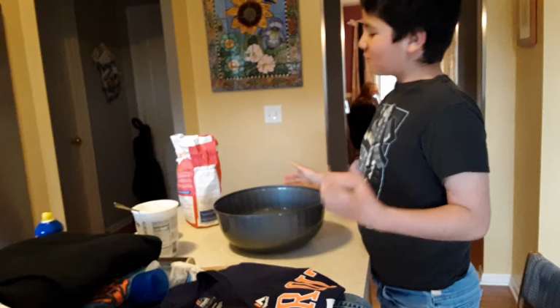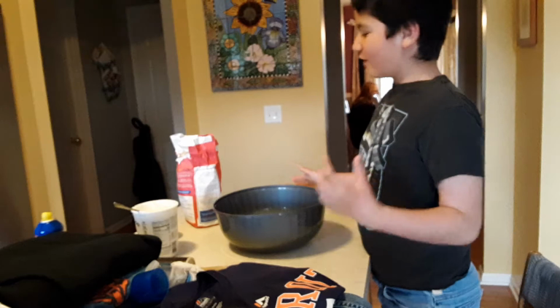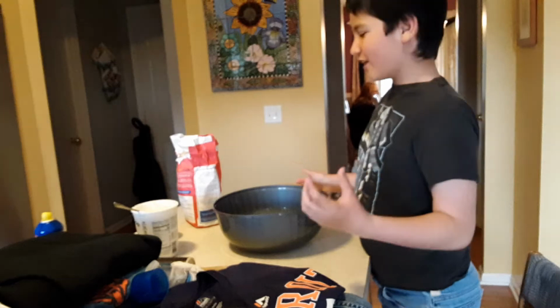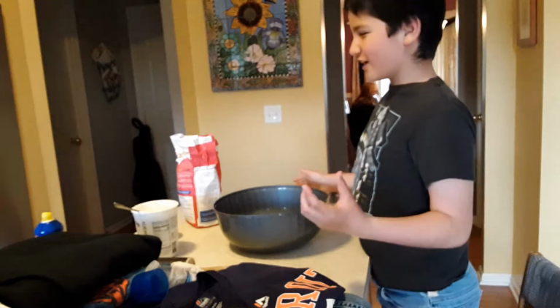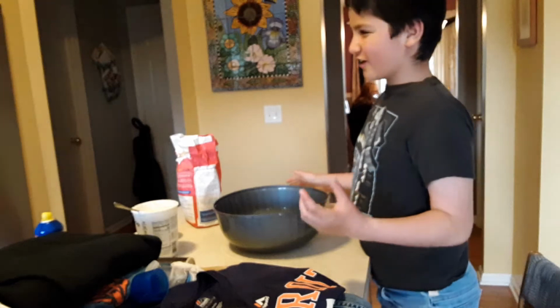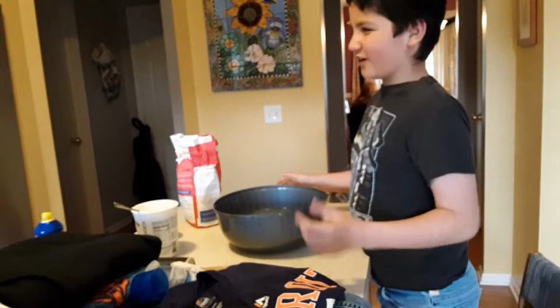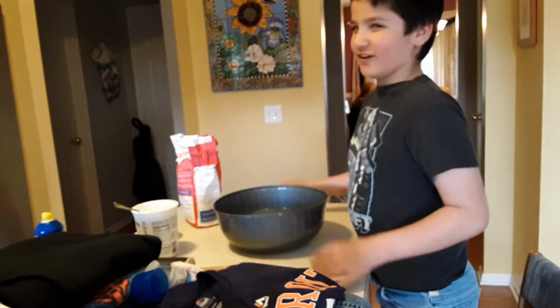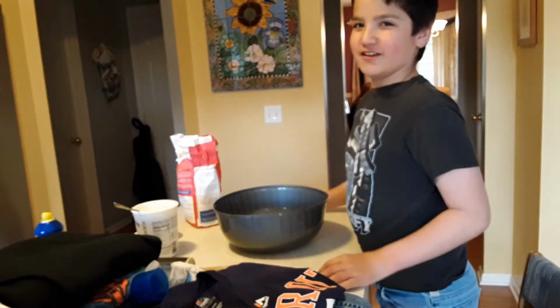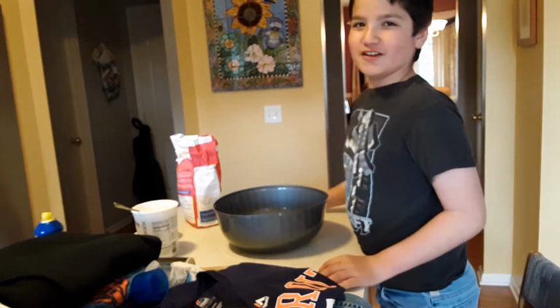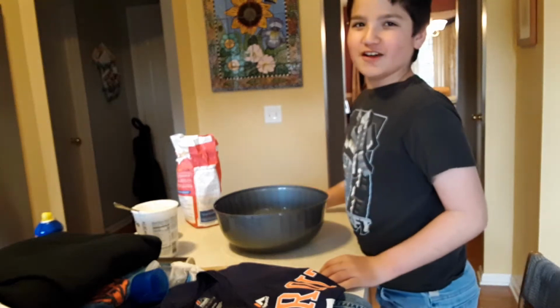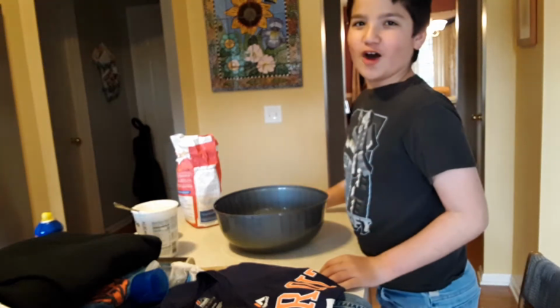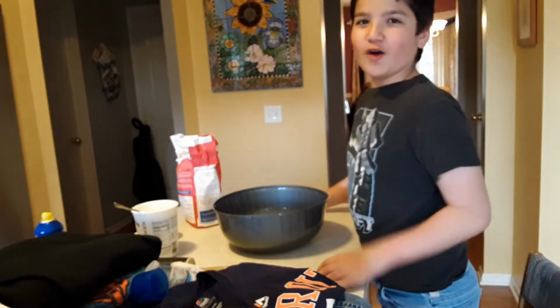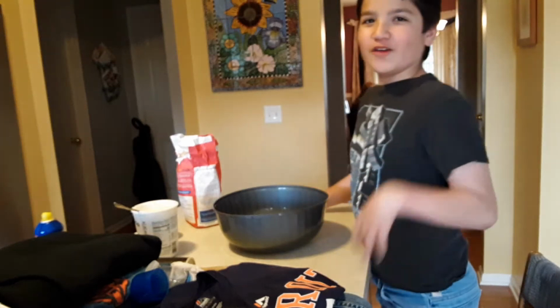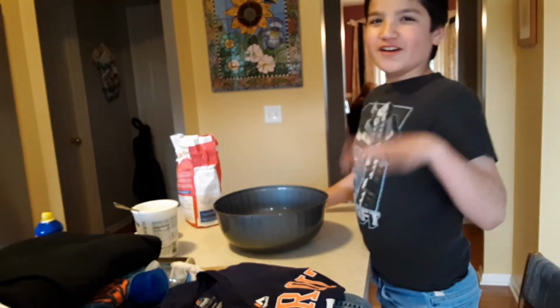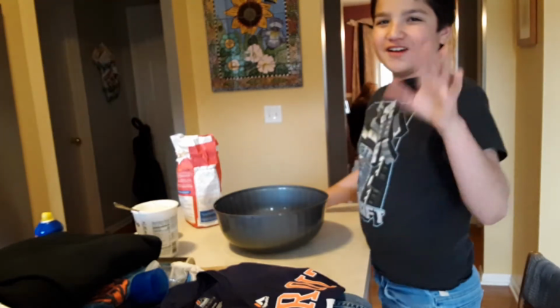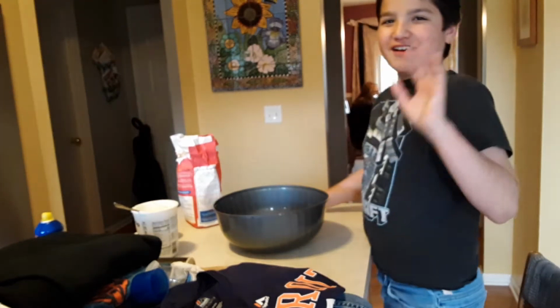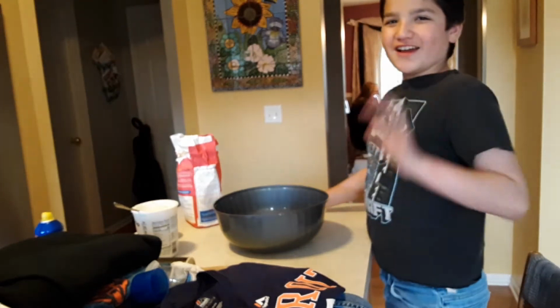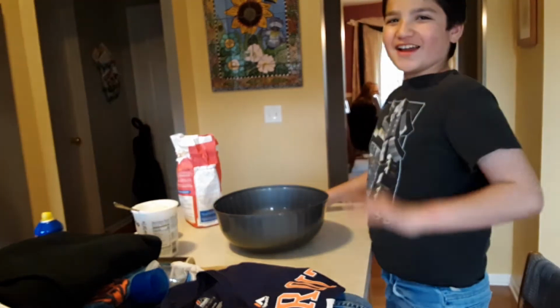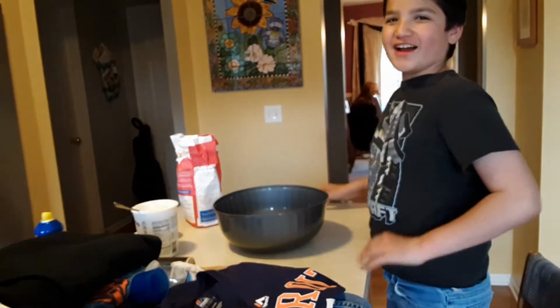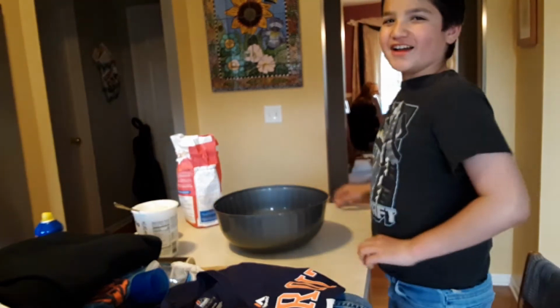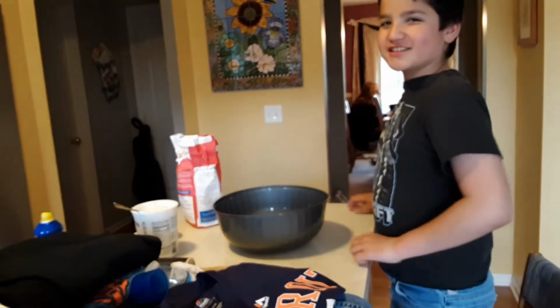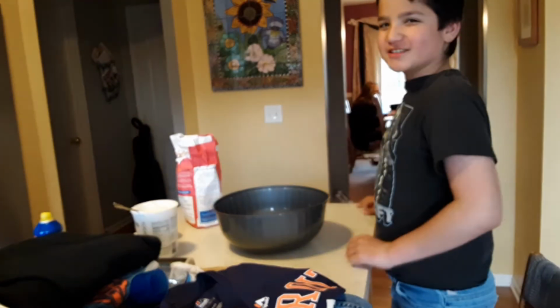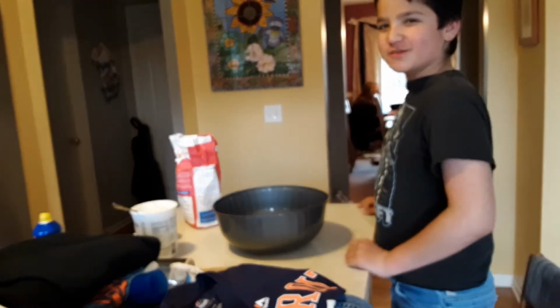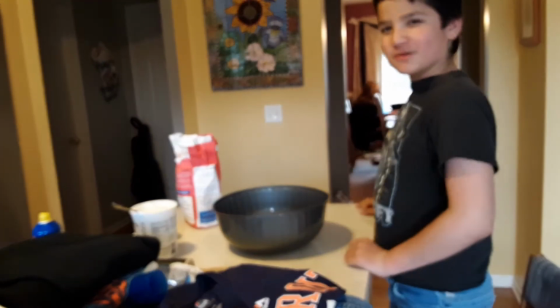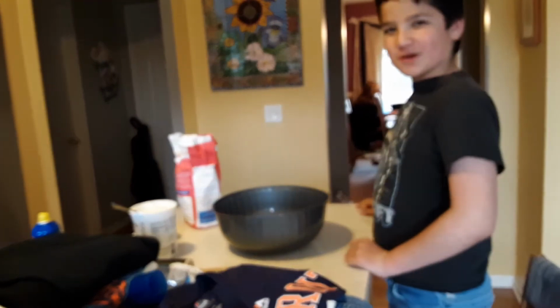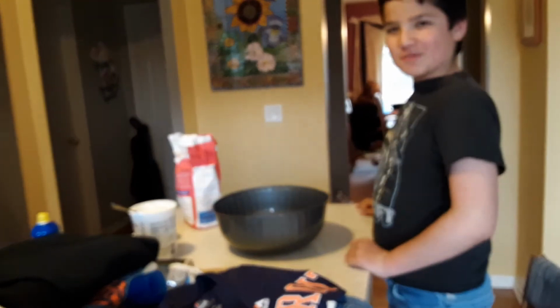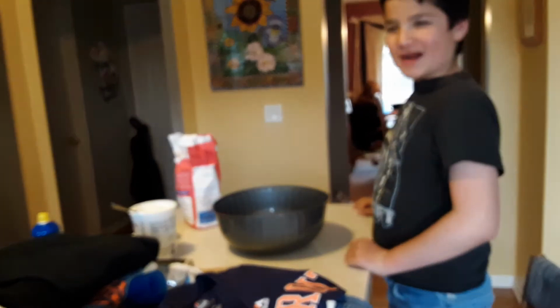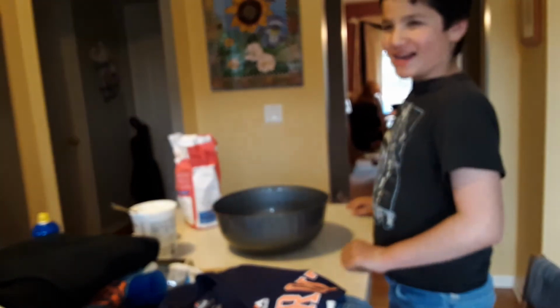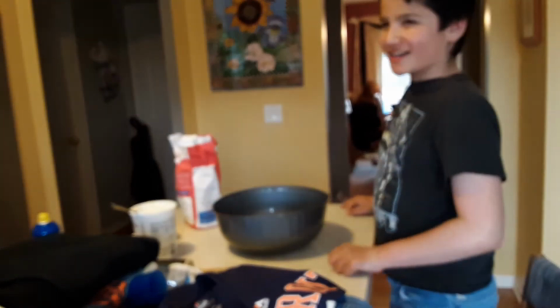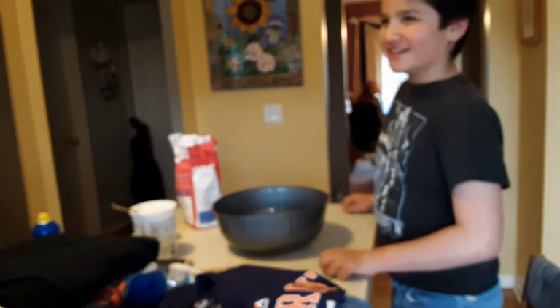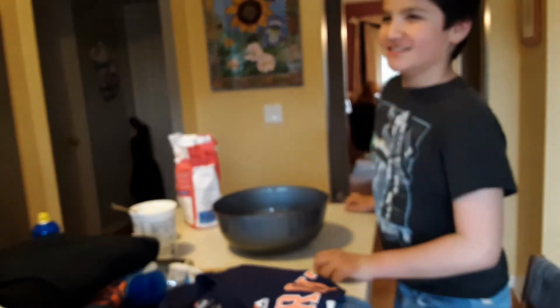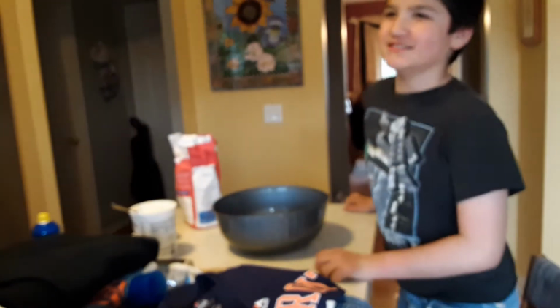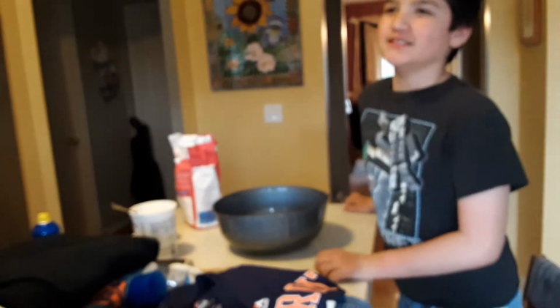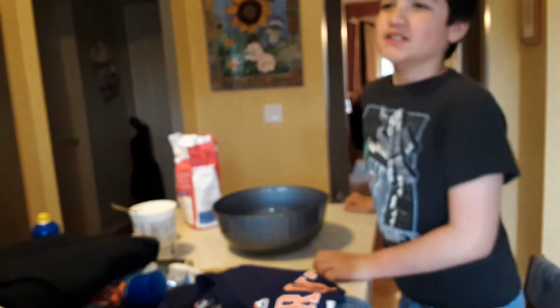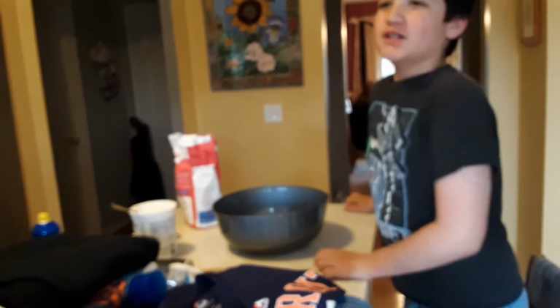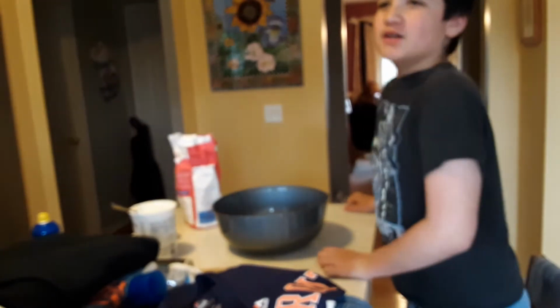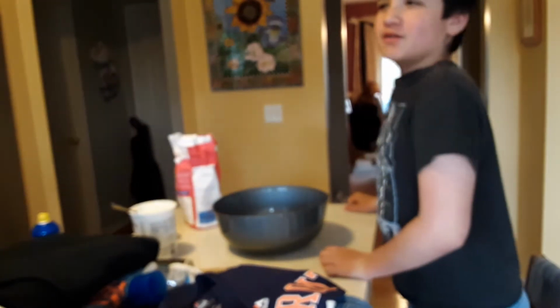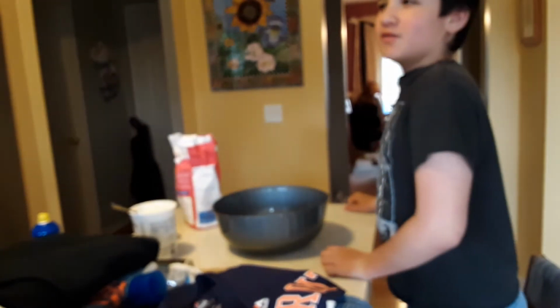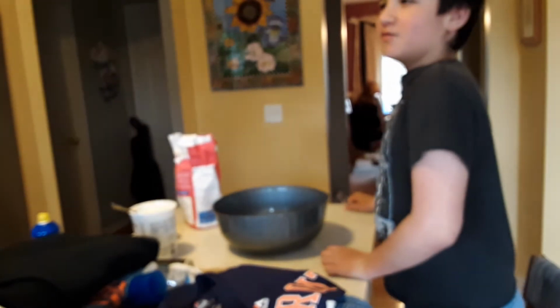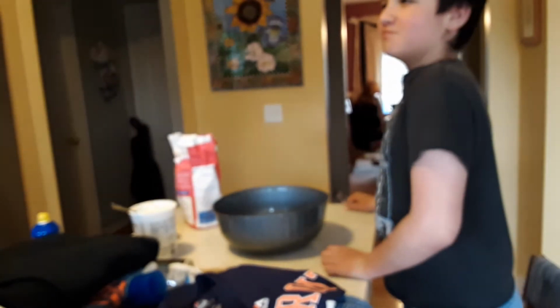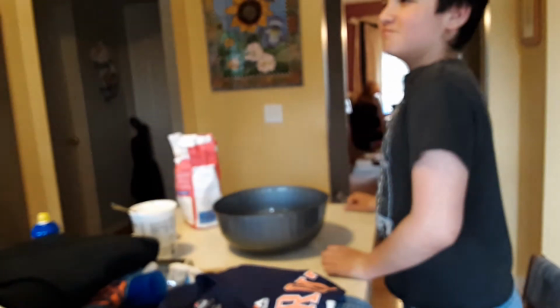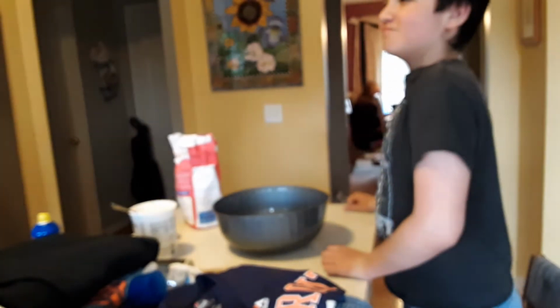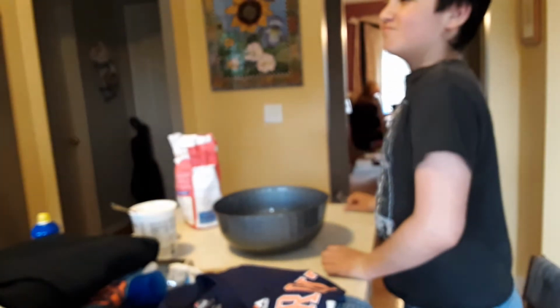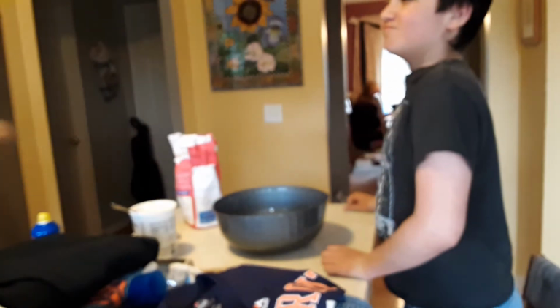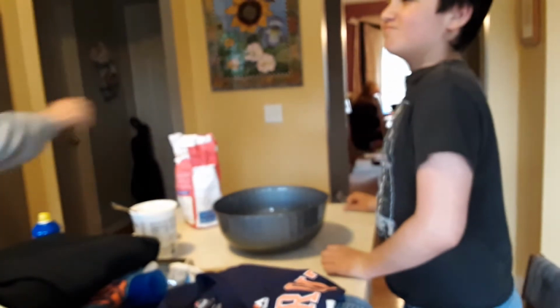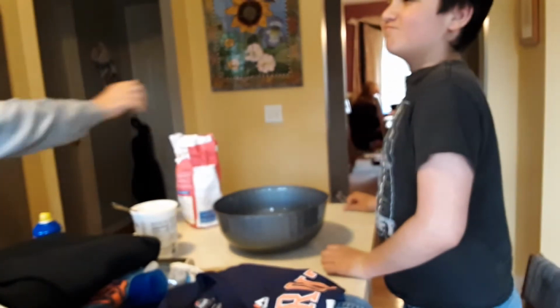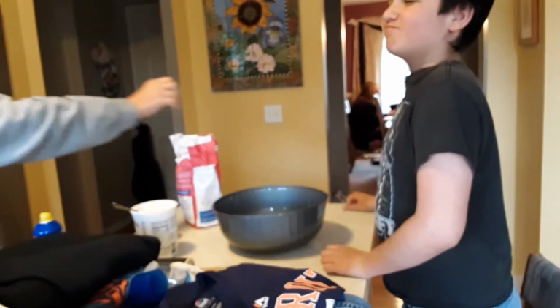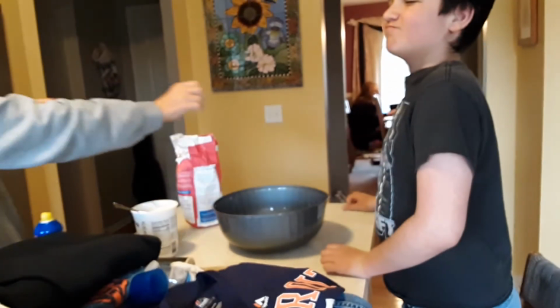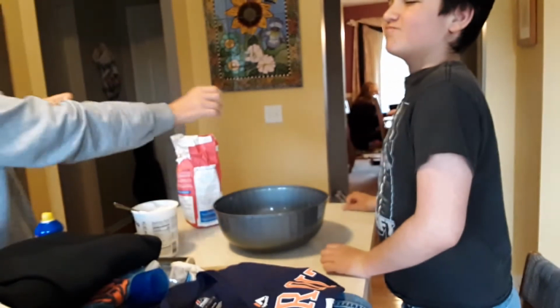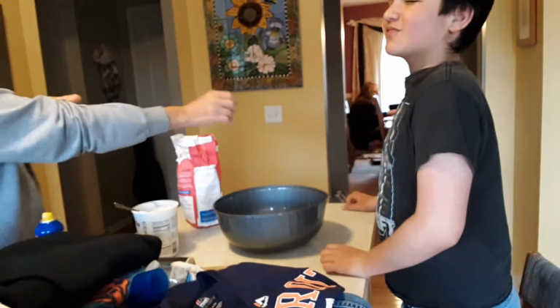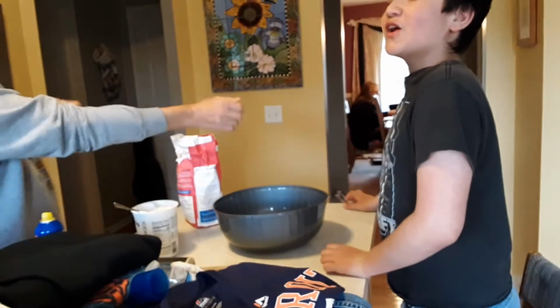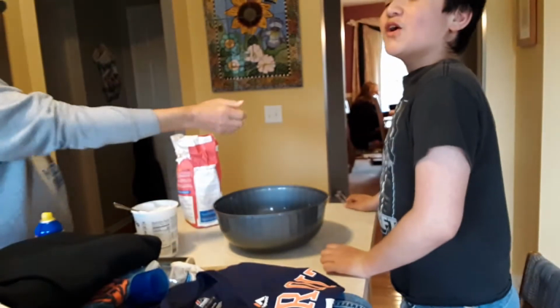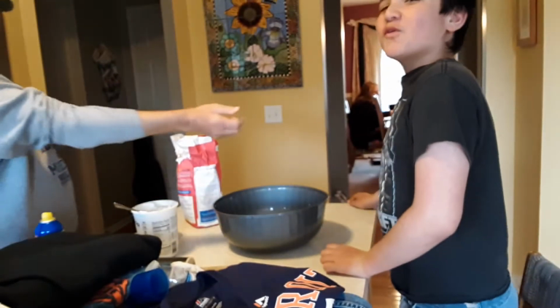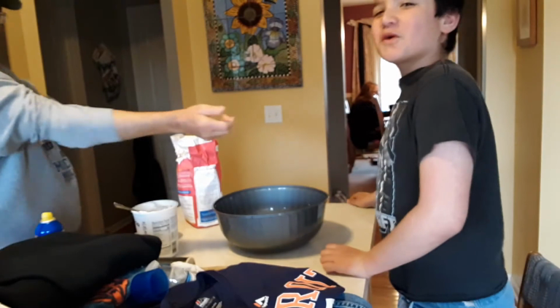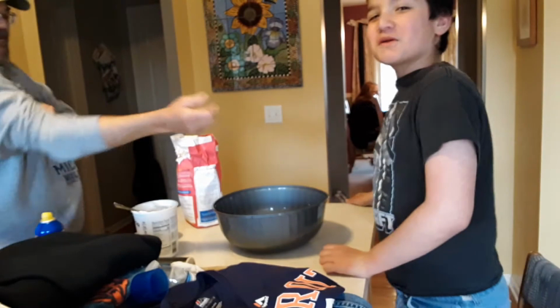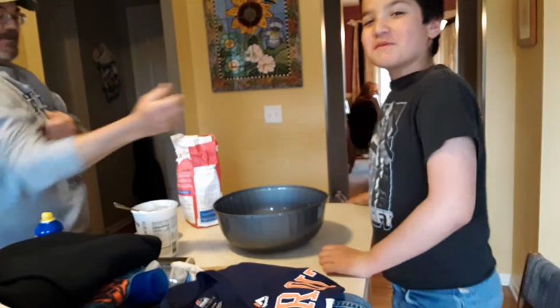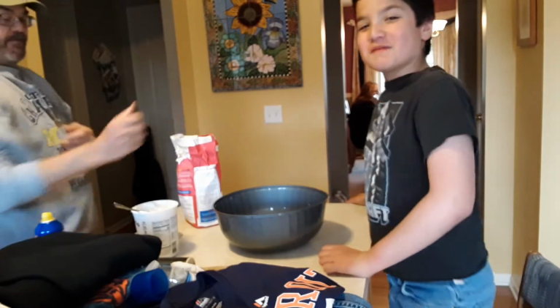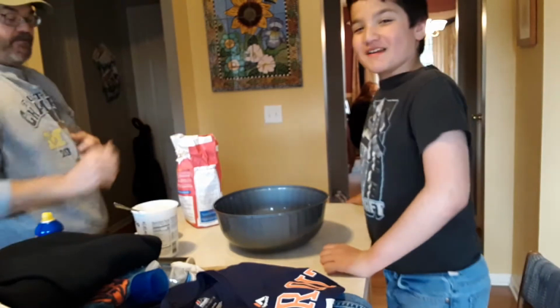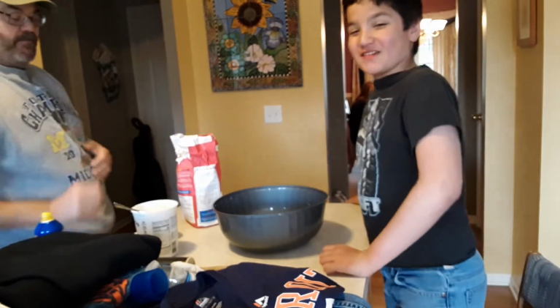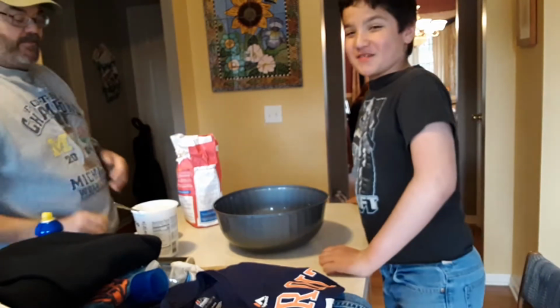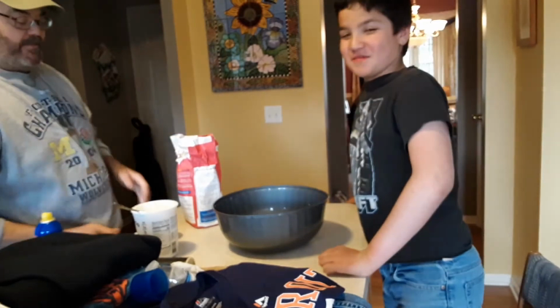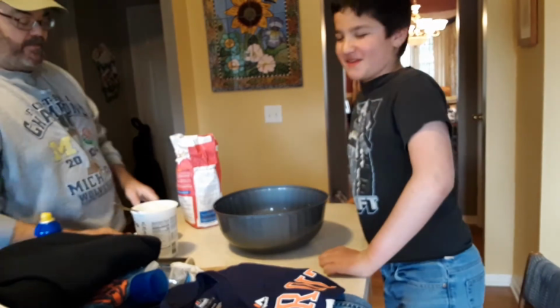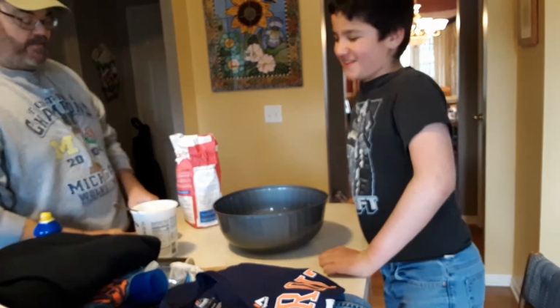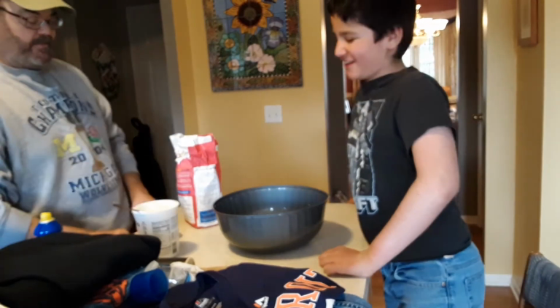Hey guys, welcome back. Game on. We're going to be making some pizza.